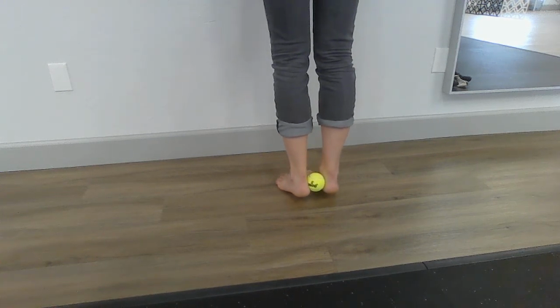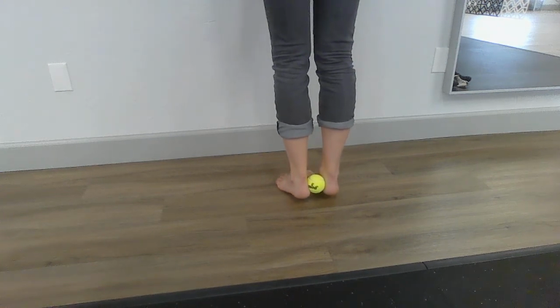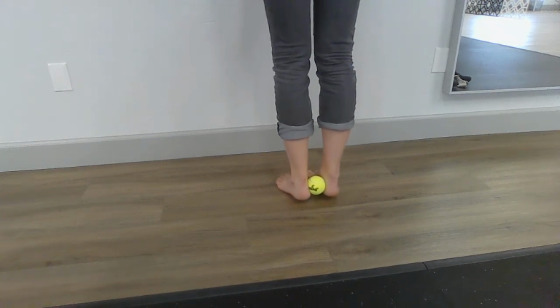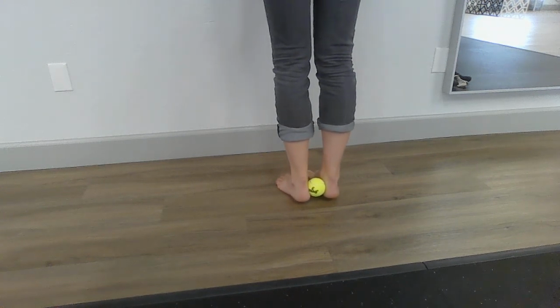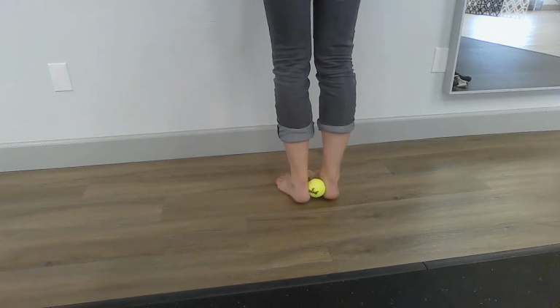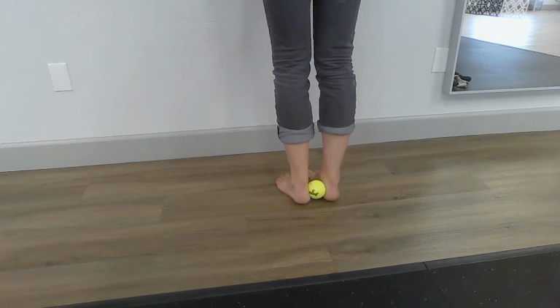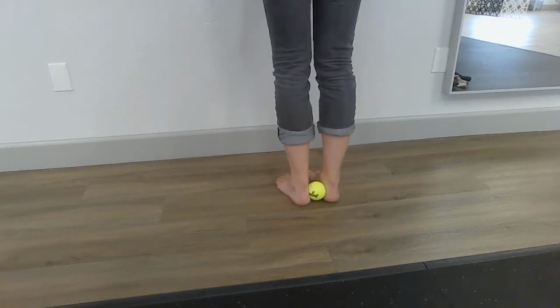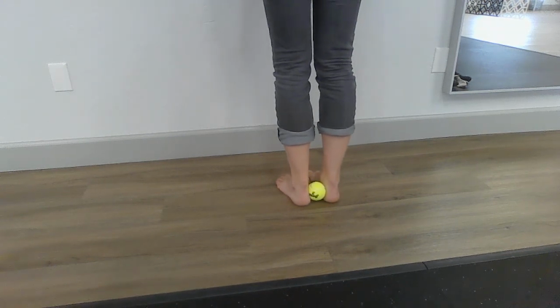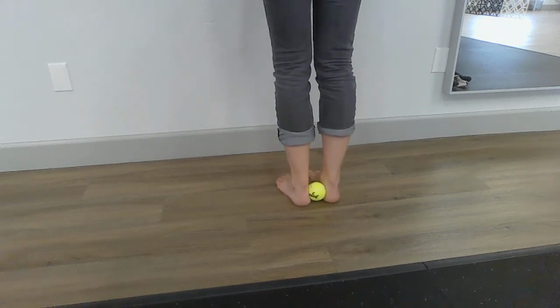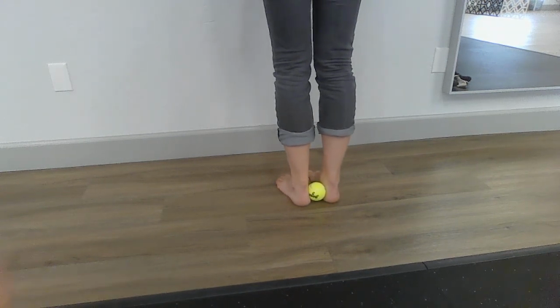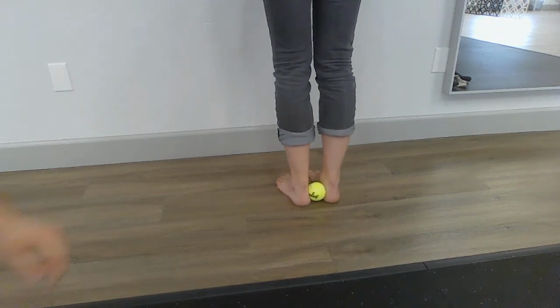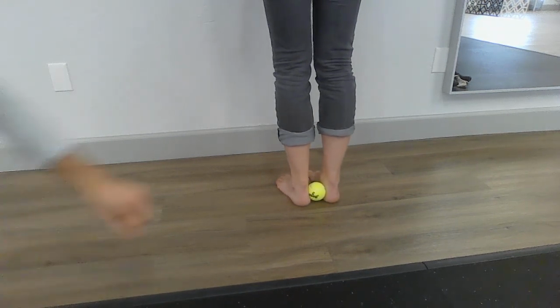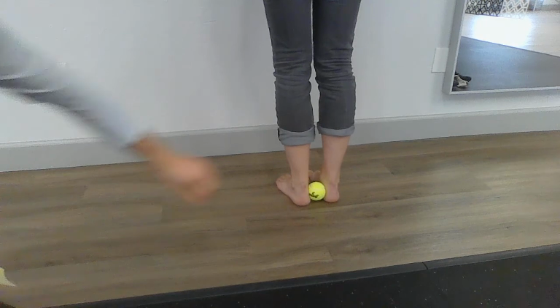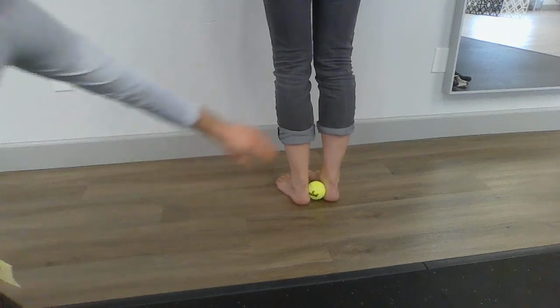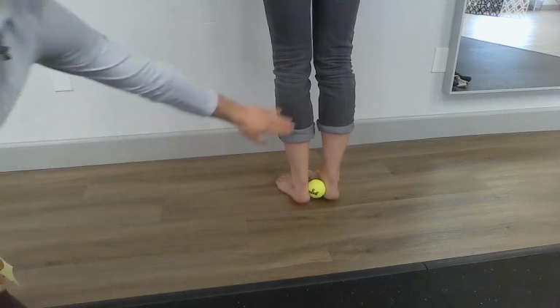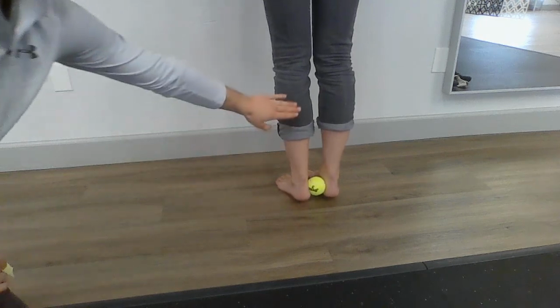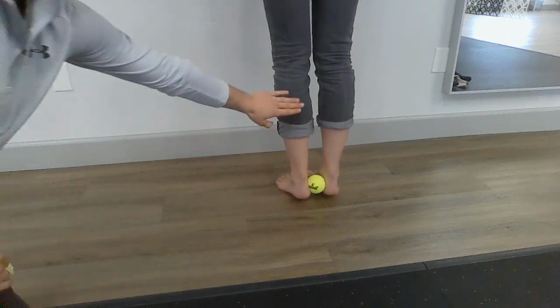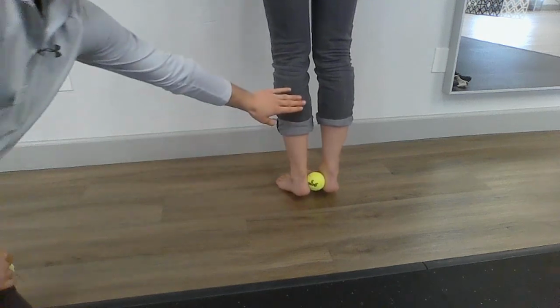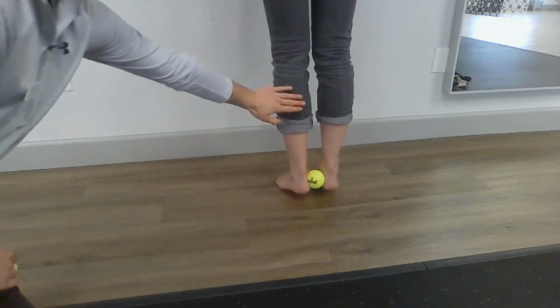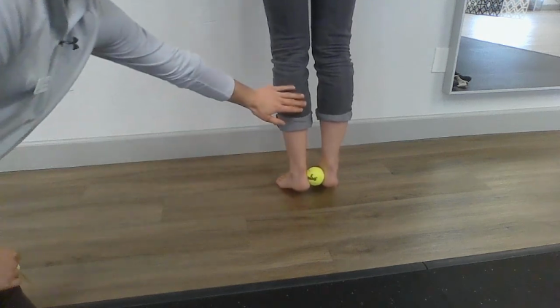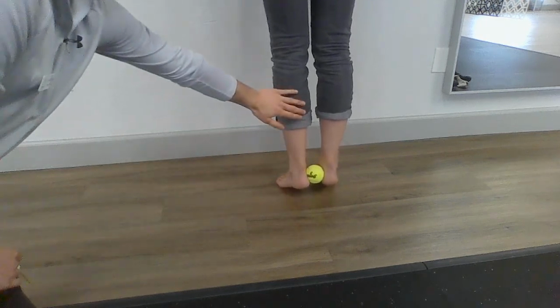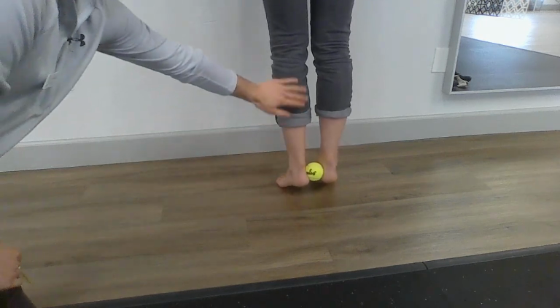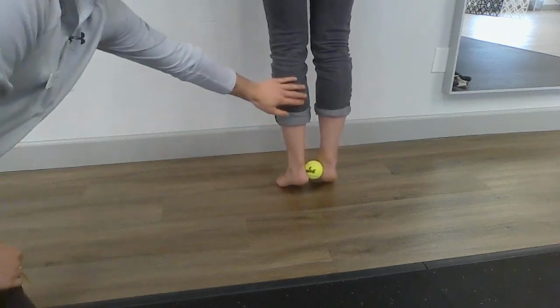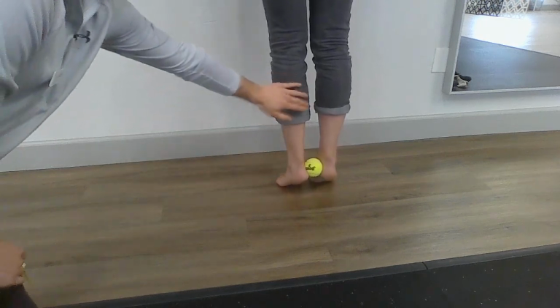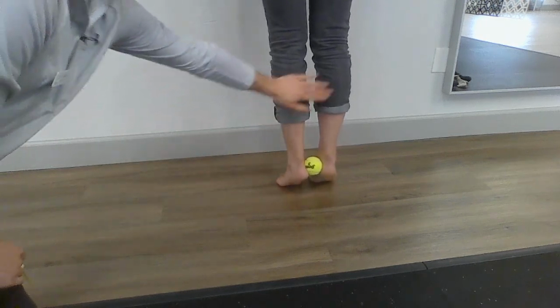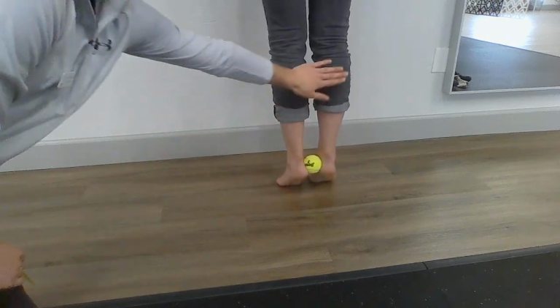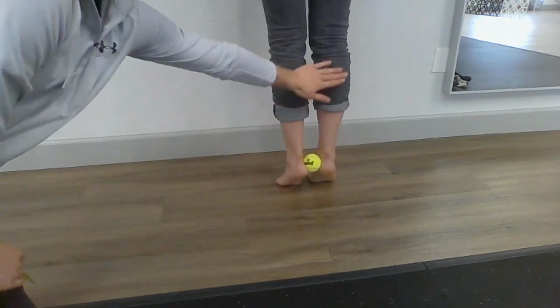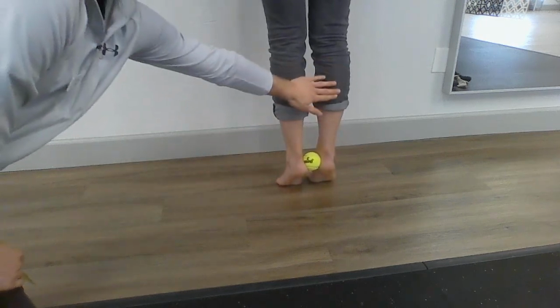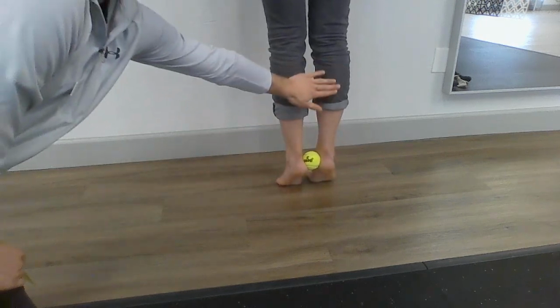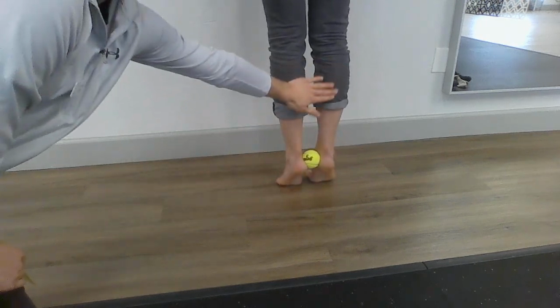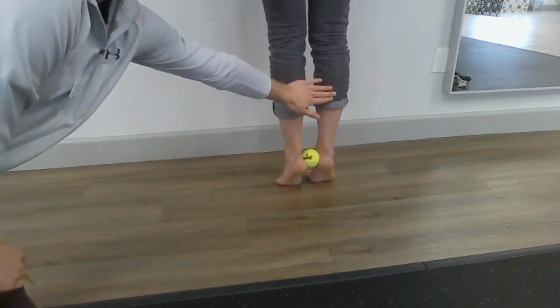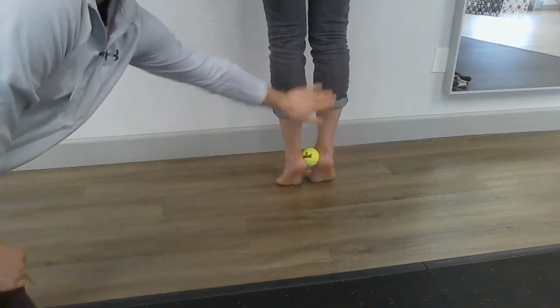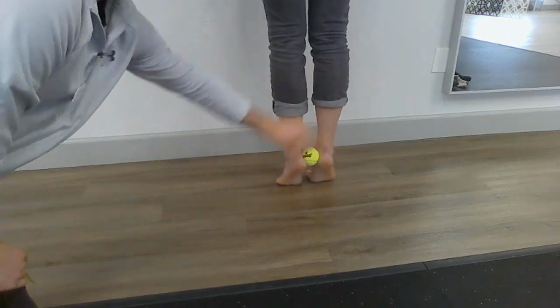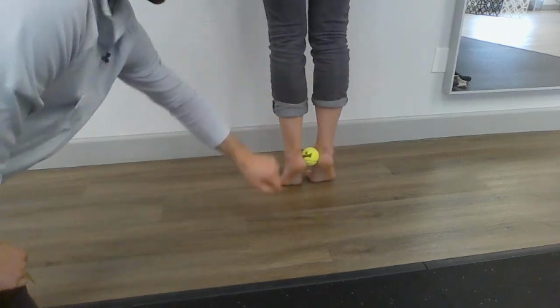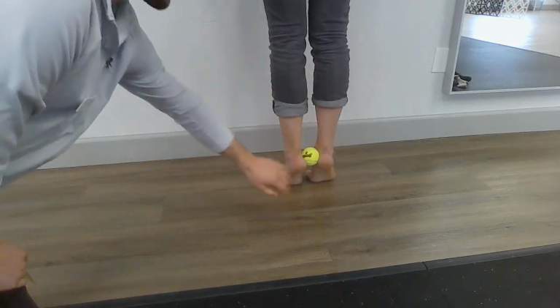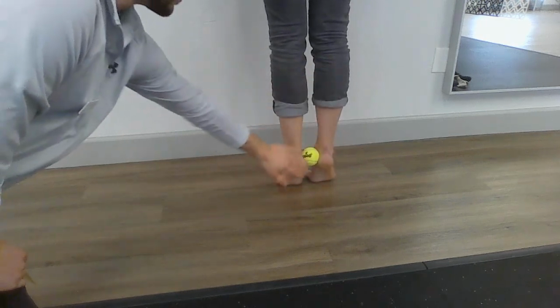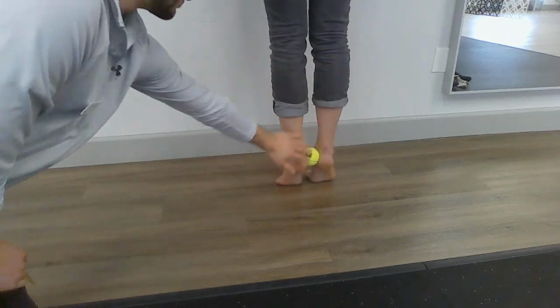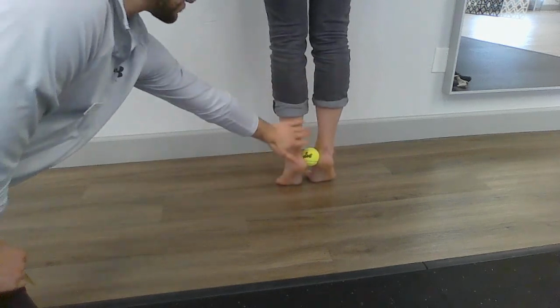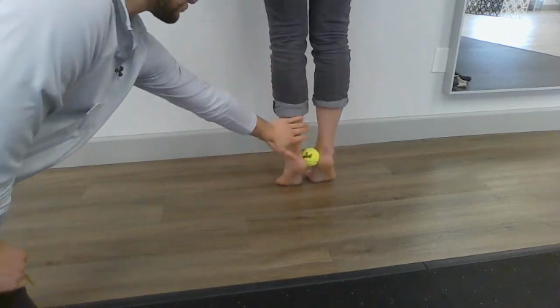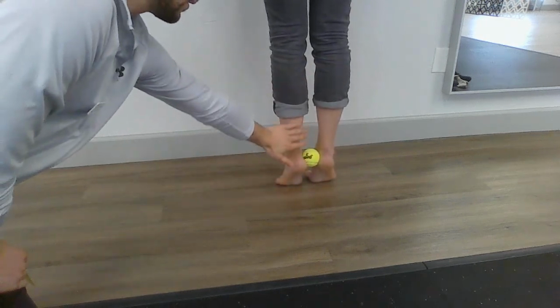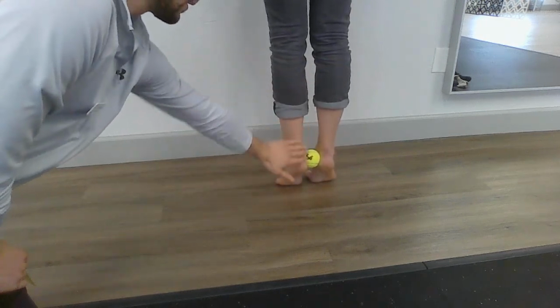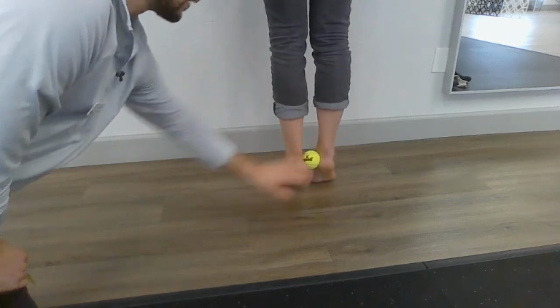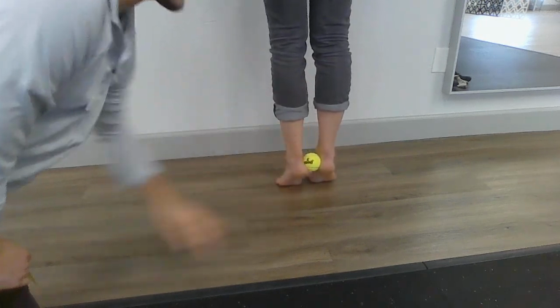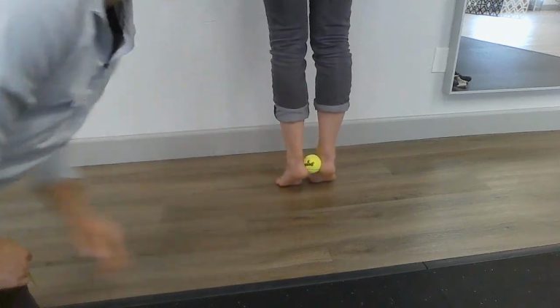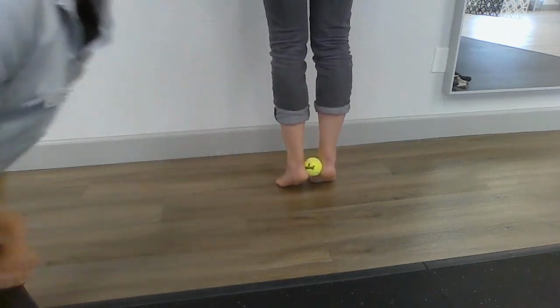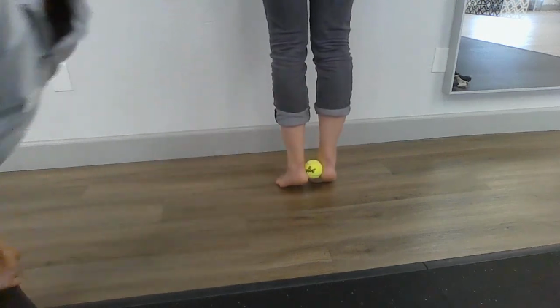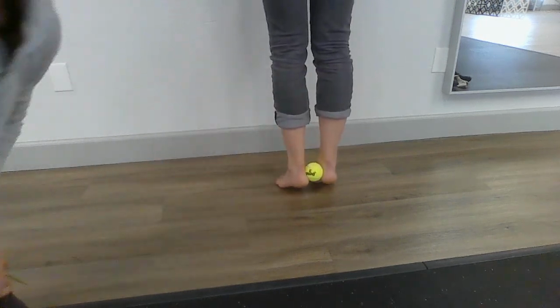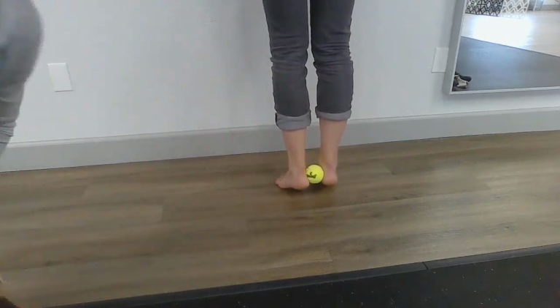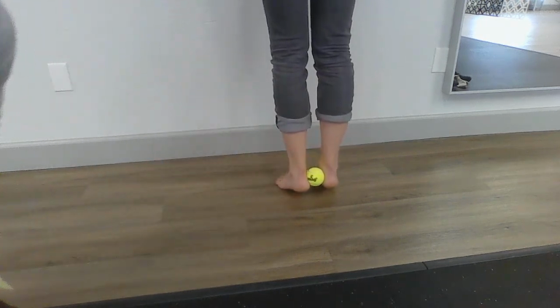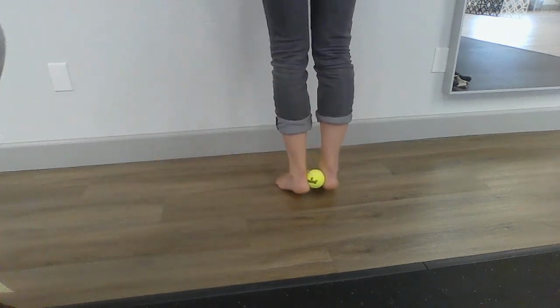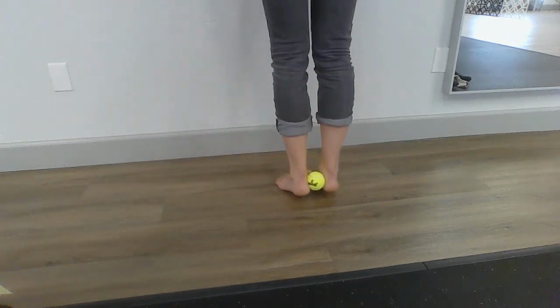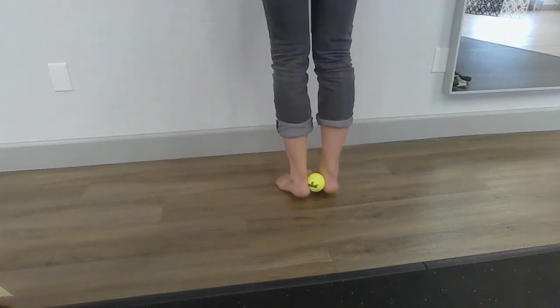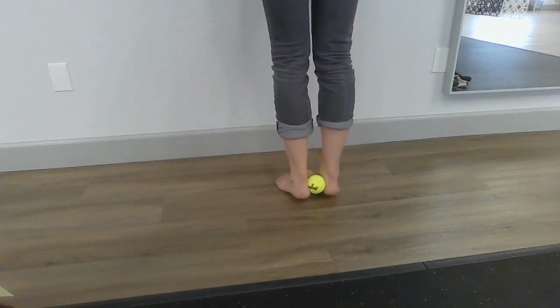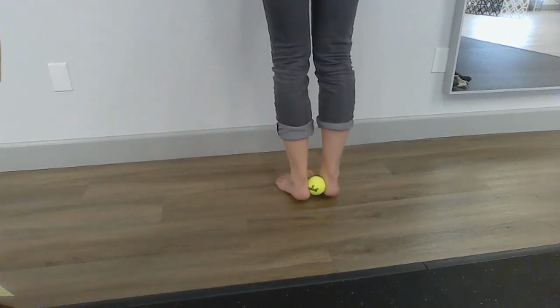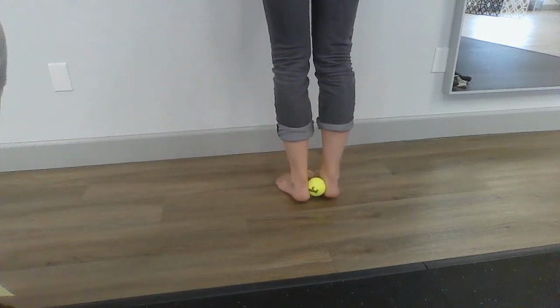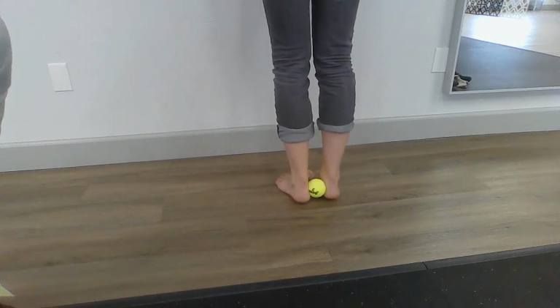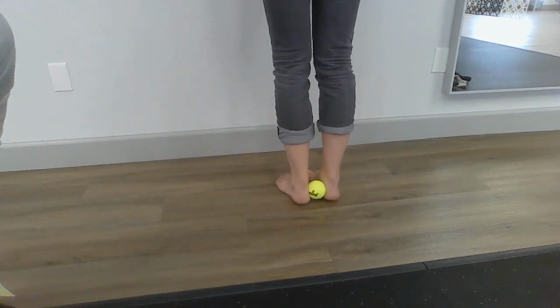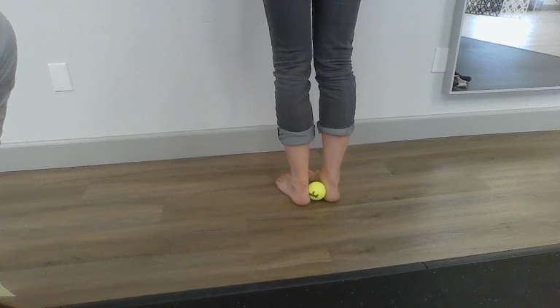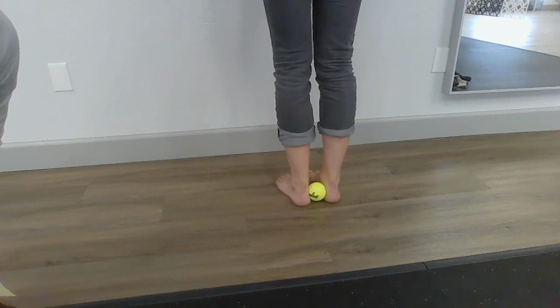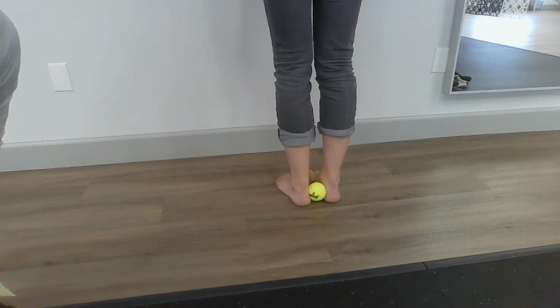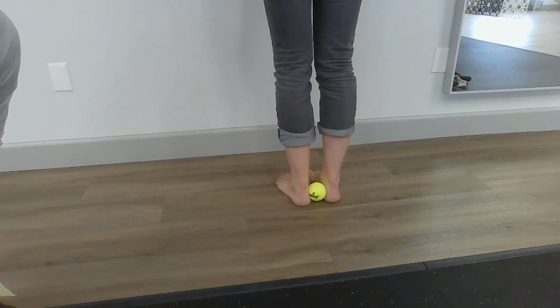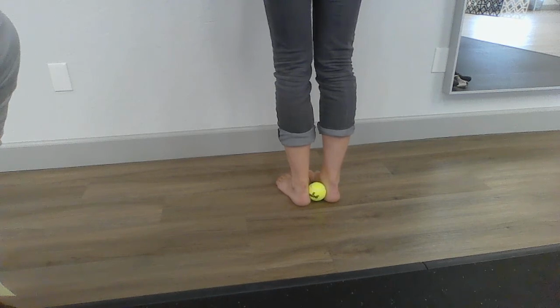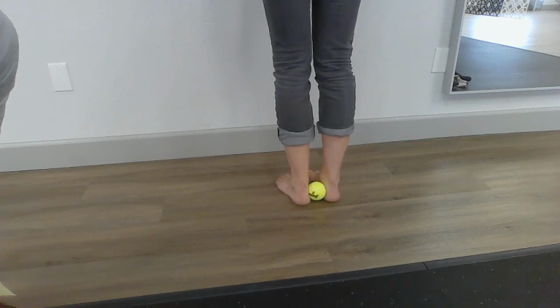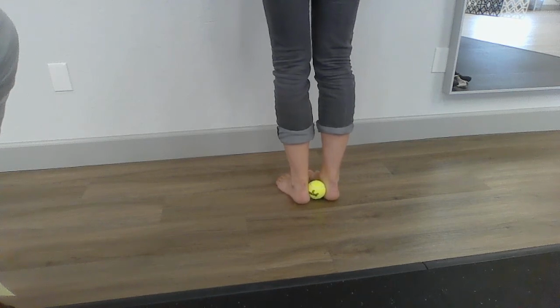Make sure that you're feeling a good burn and muscles working right in there, kind of going down to the inside of the foot.